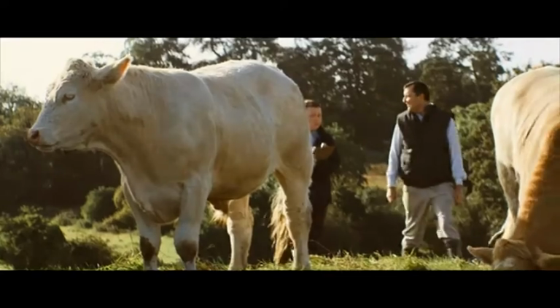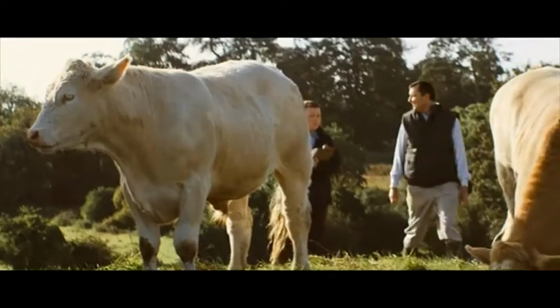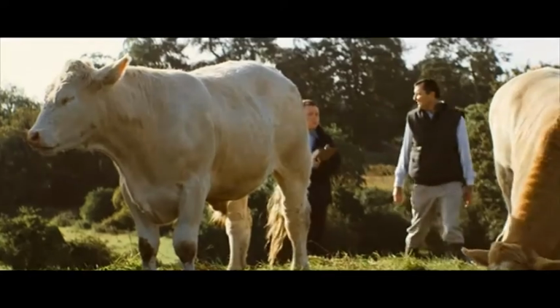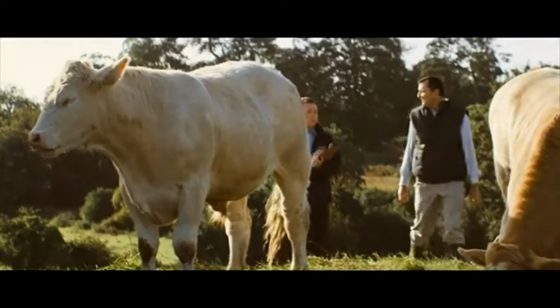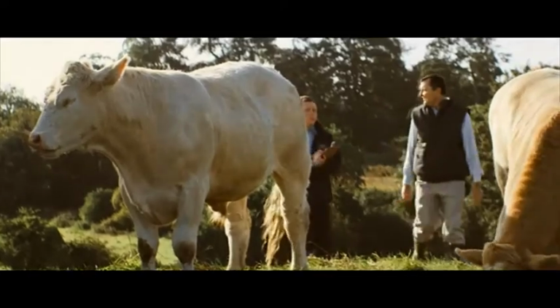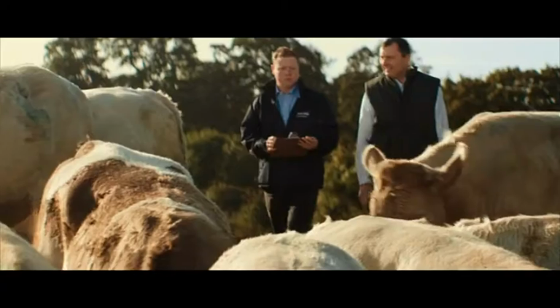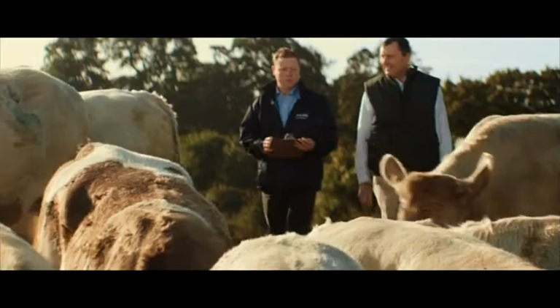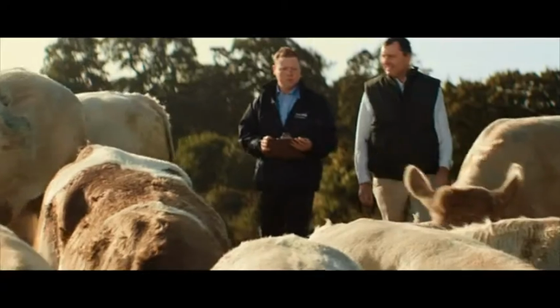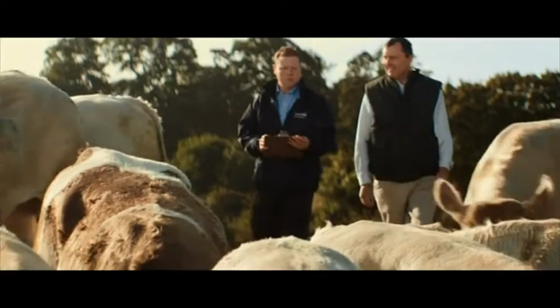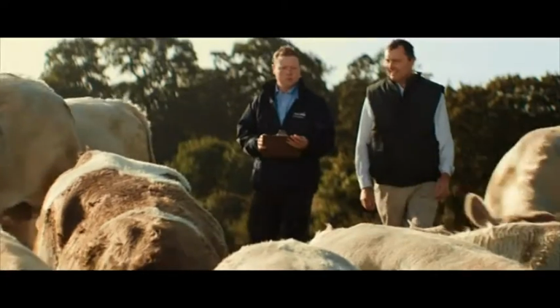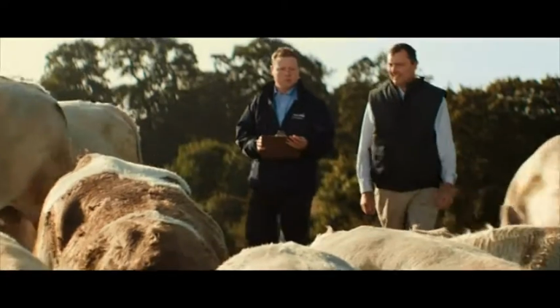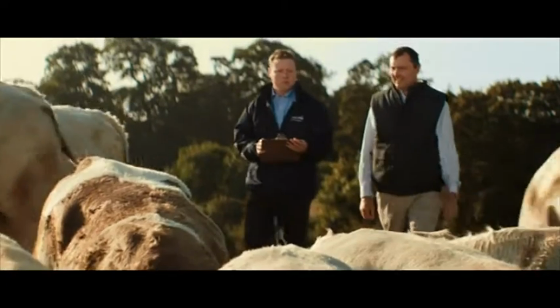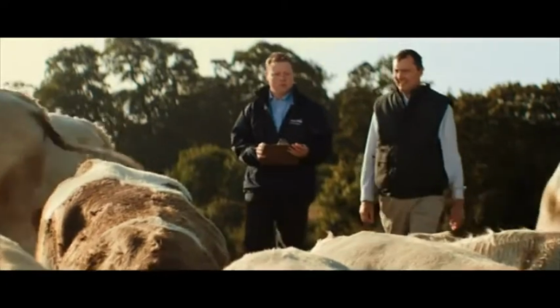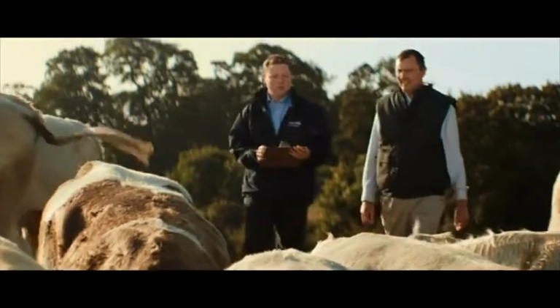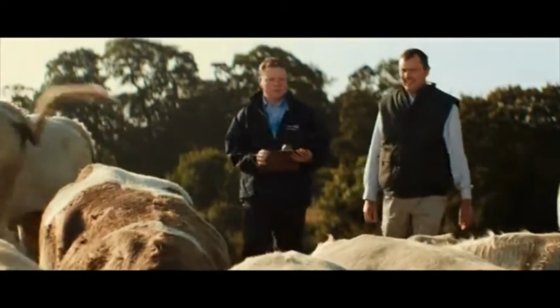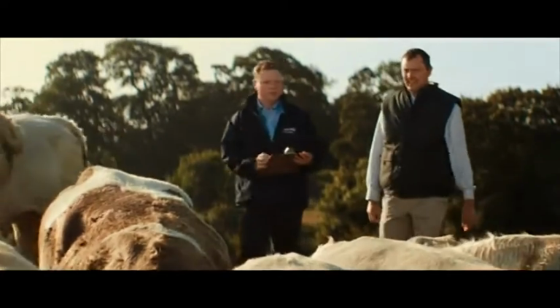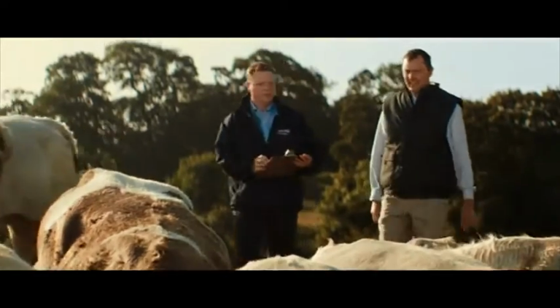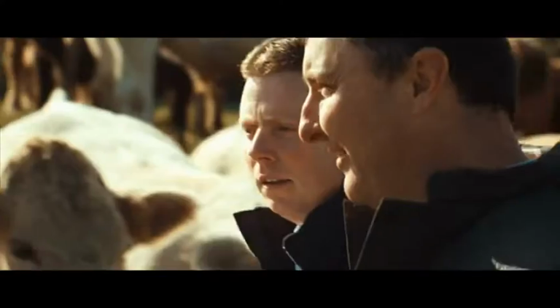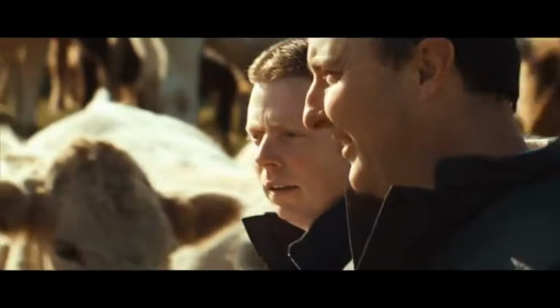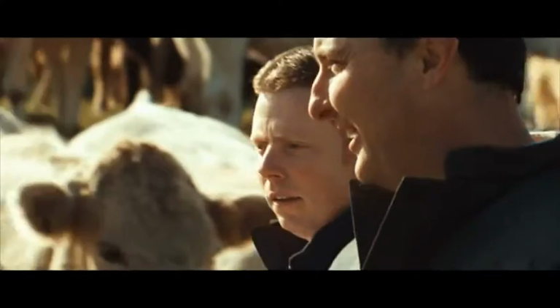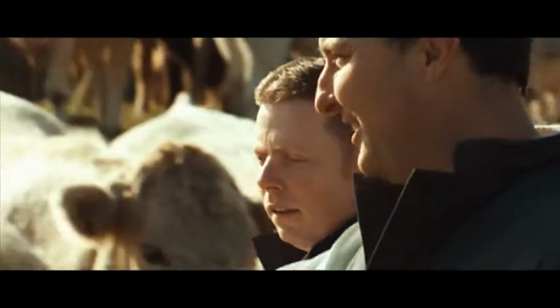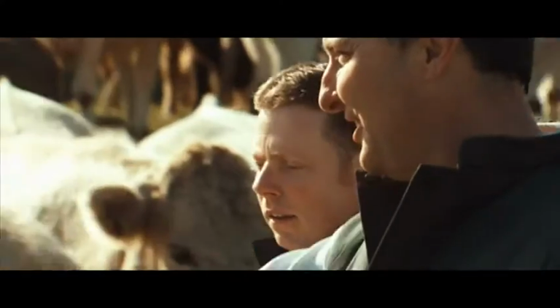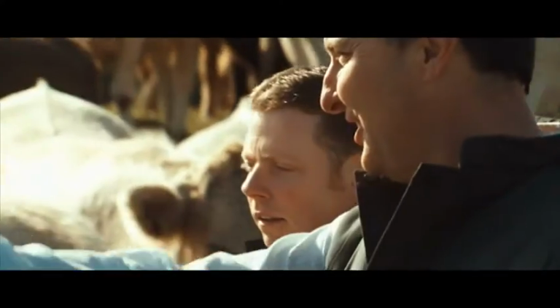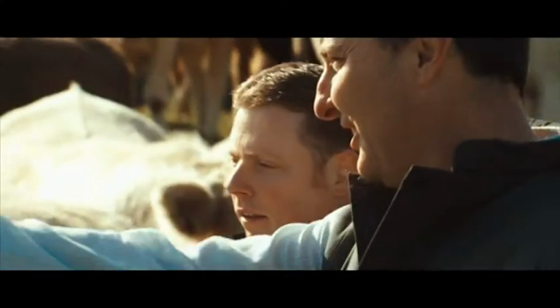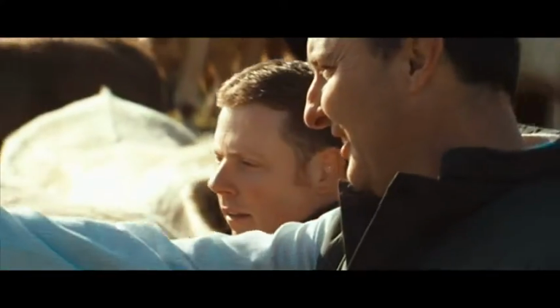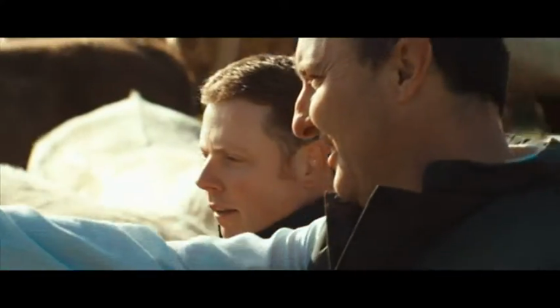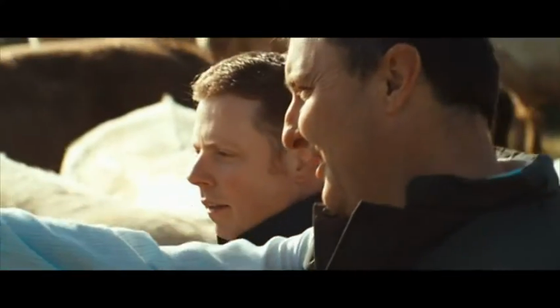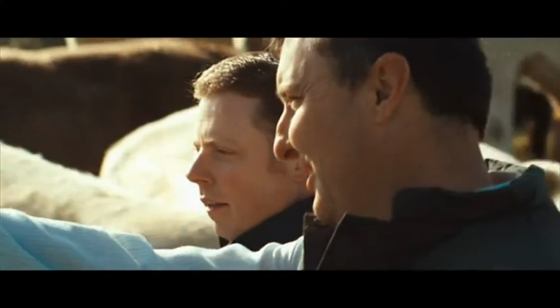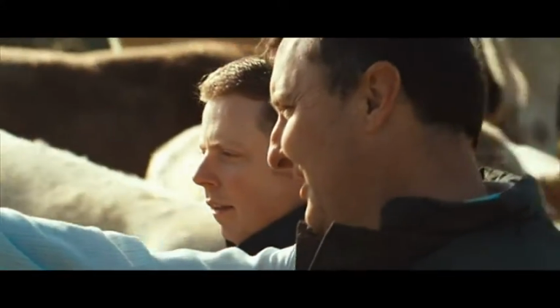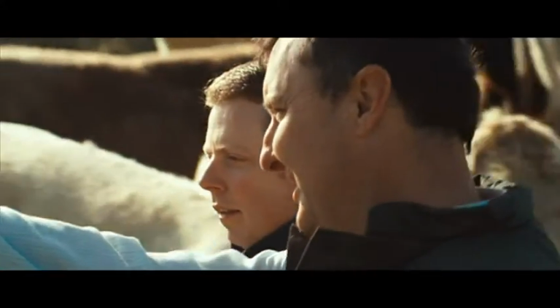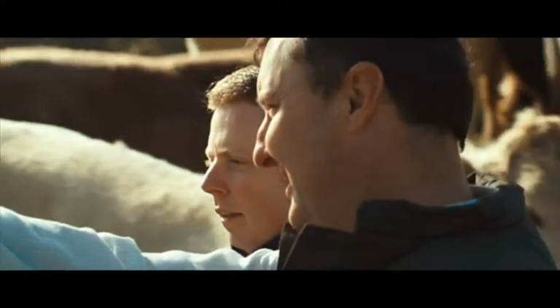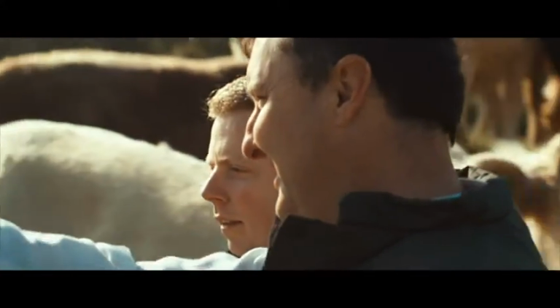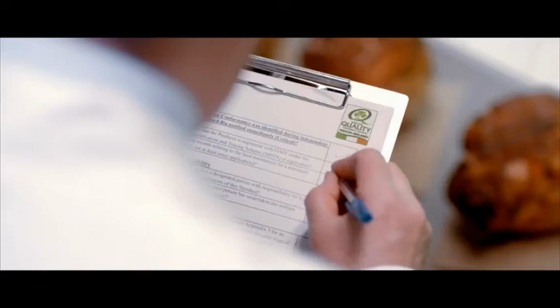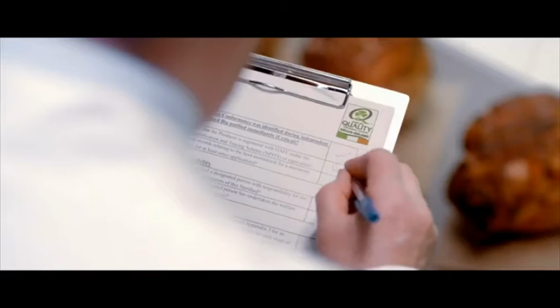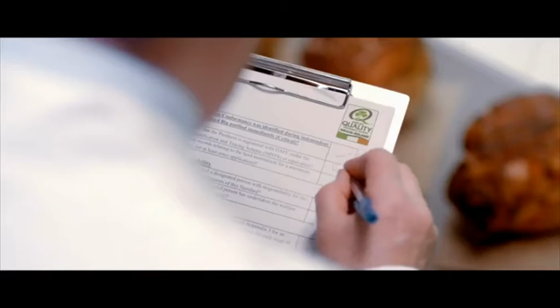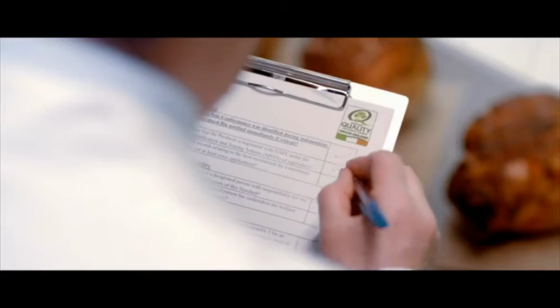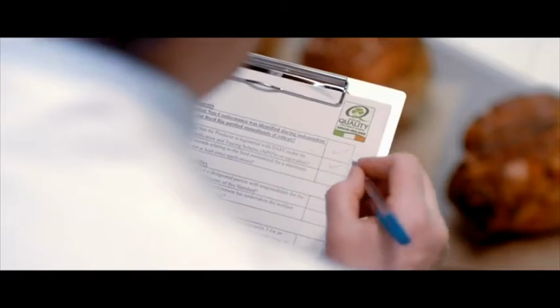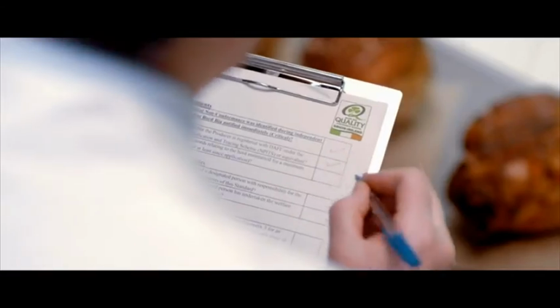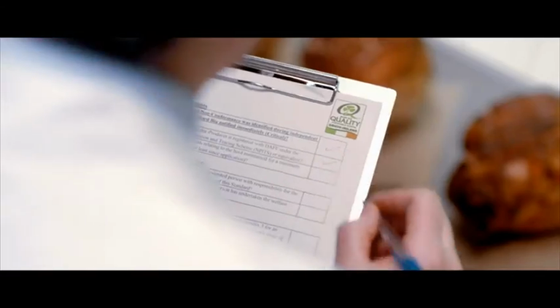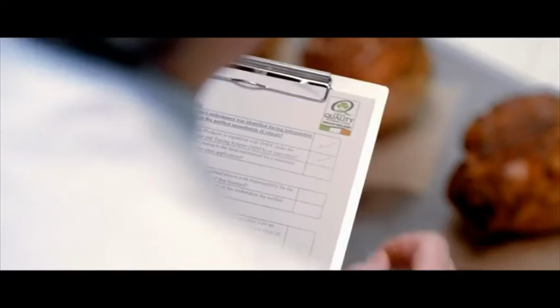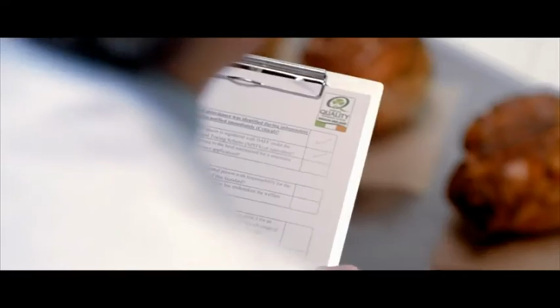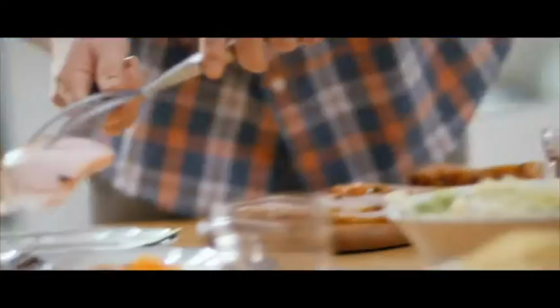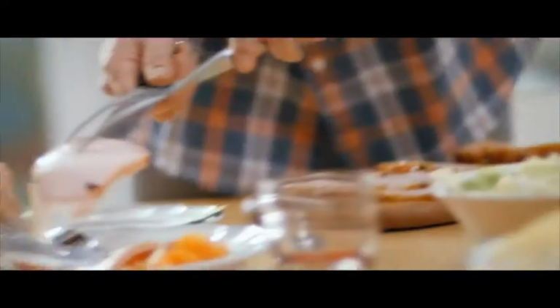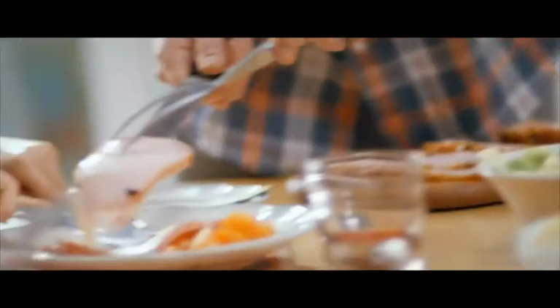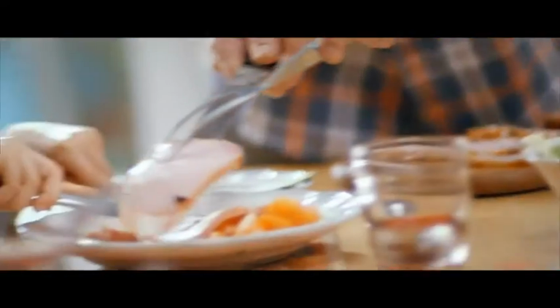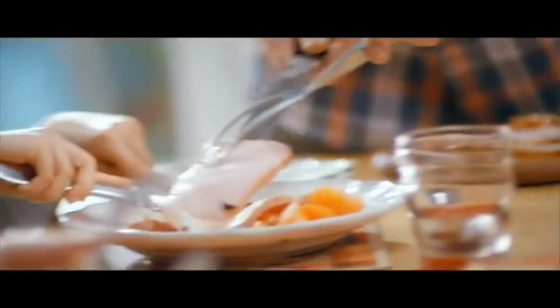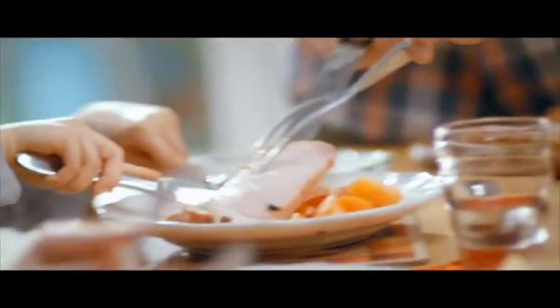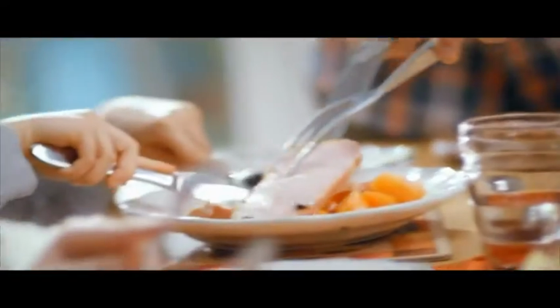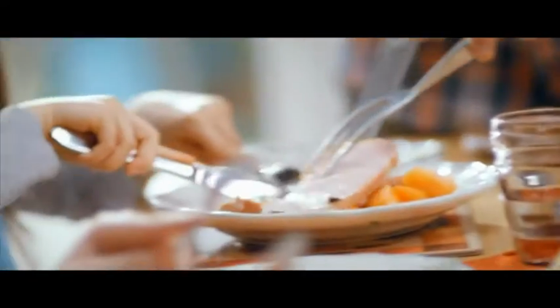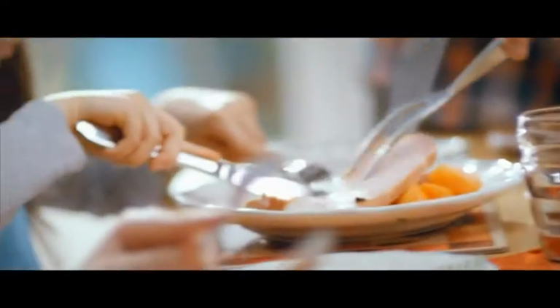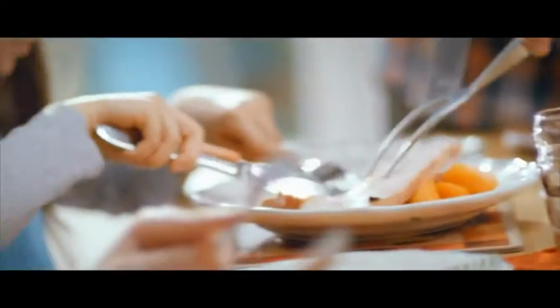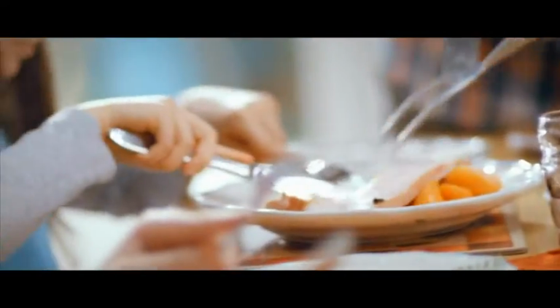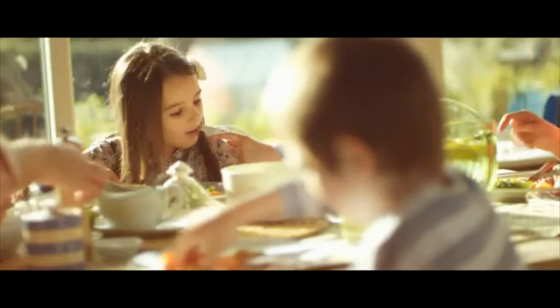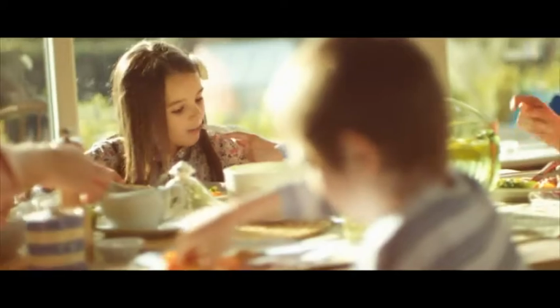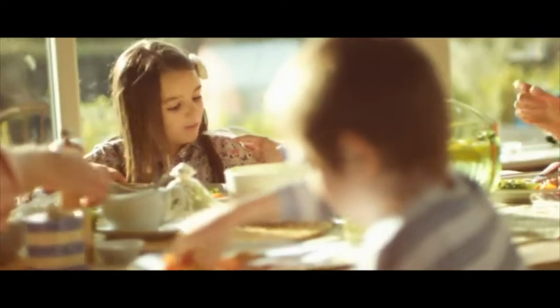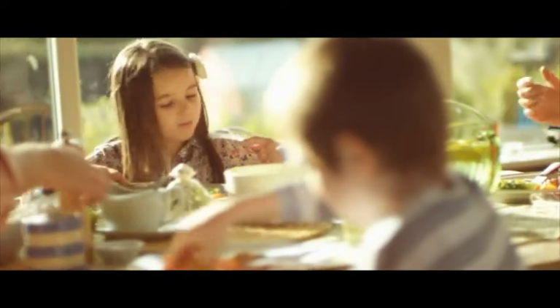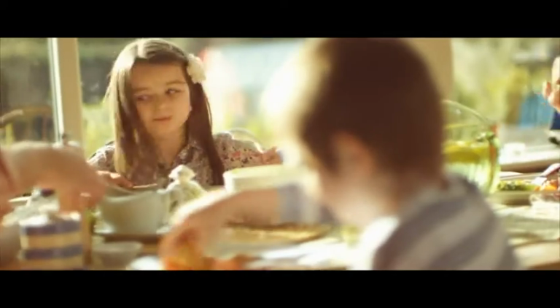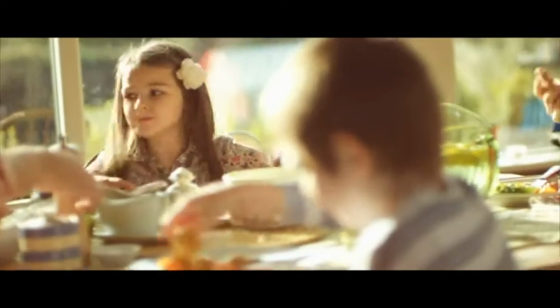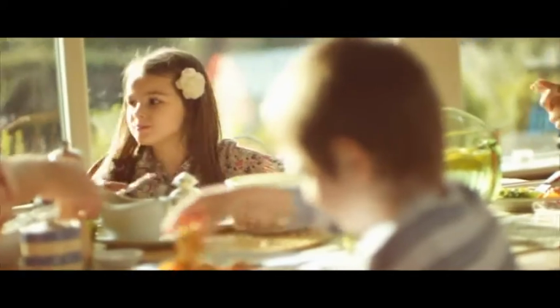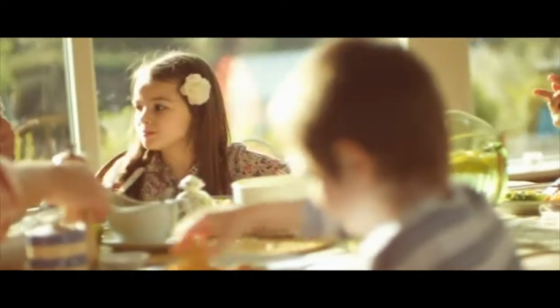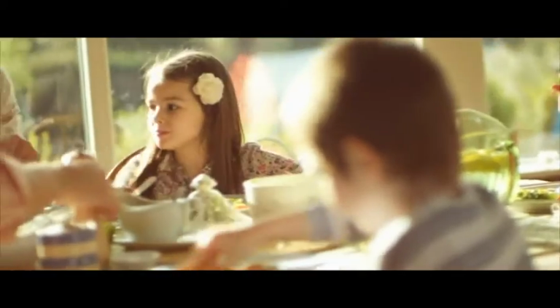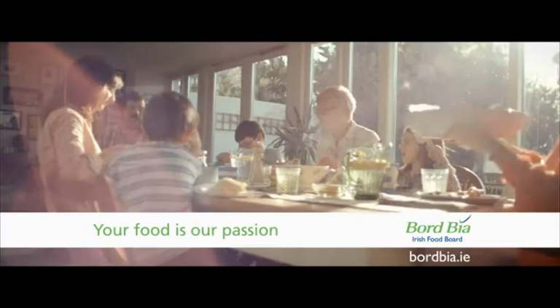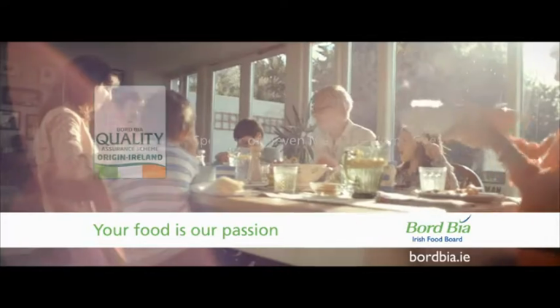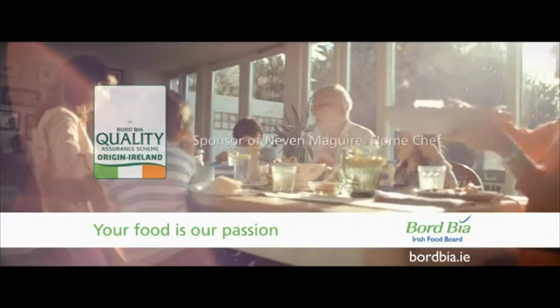Only the Bord Bia Quality Mark ensures you know where your food comes from, because it's independently checked at every stage.